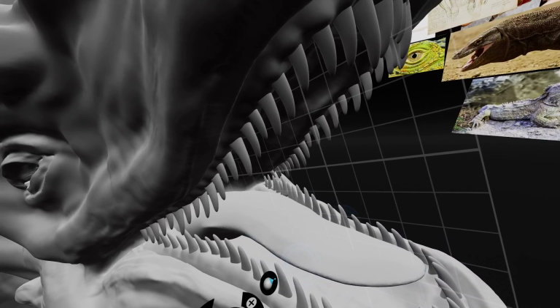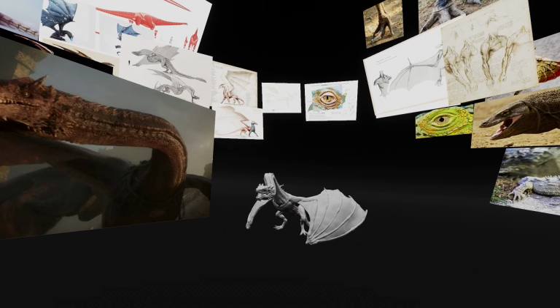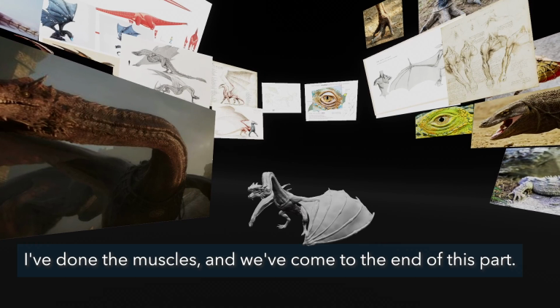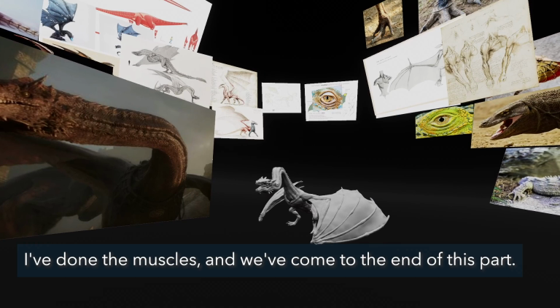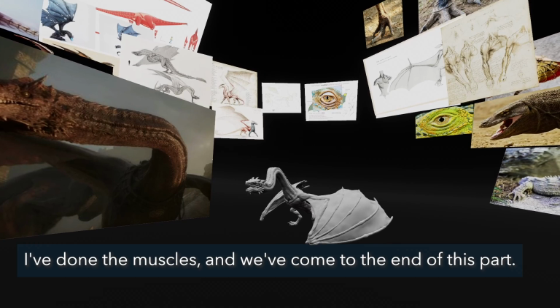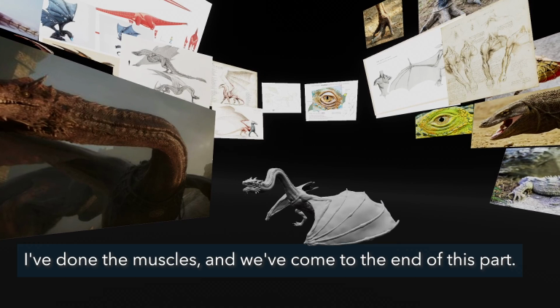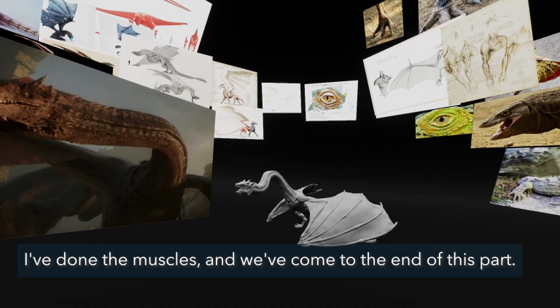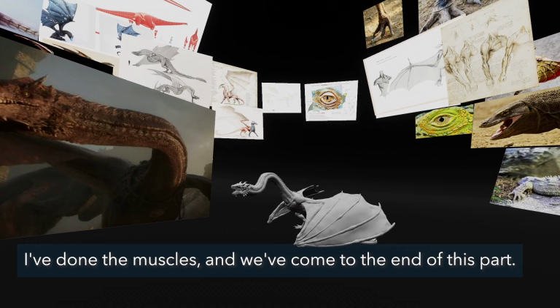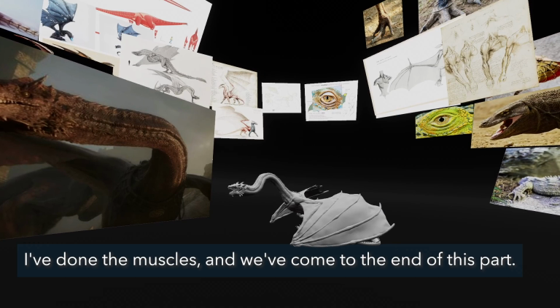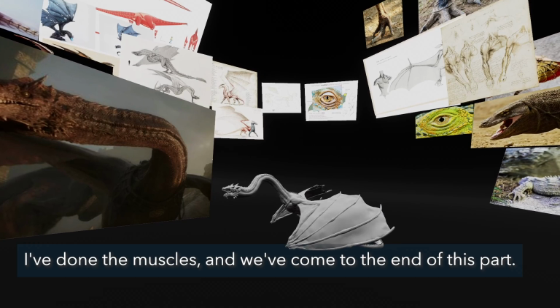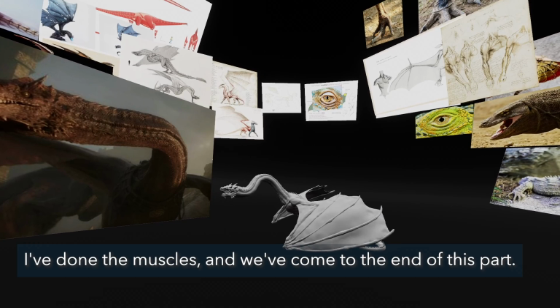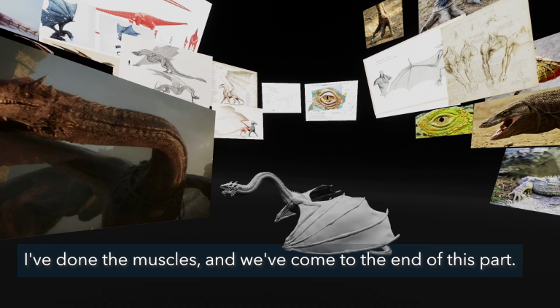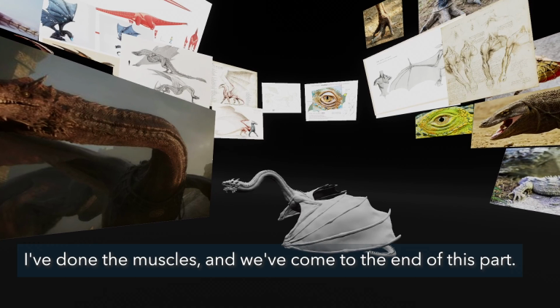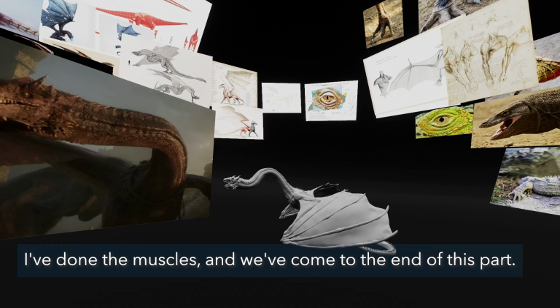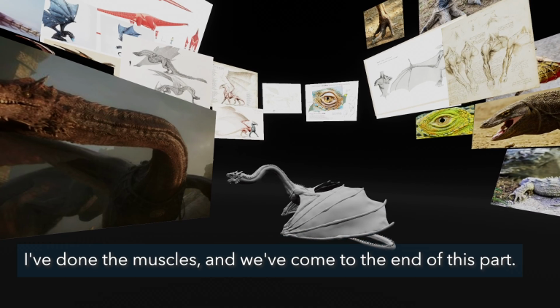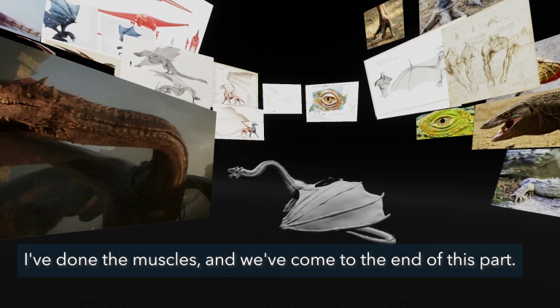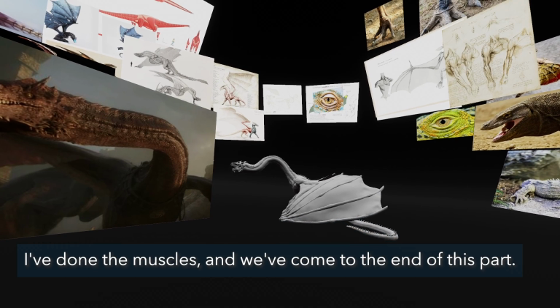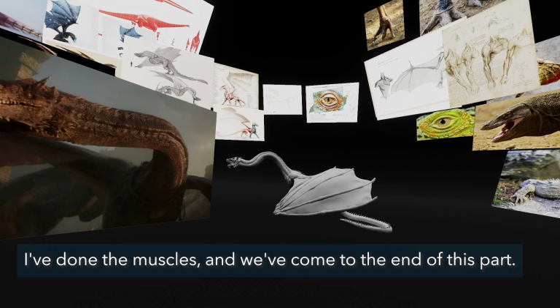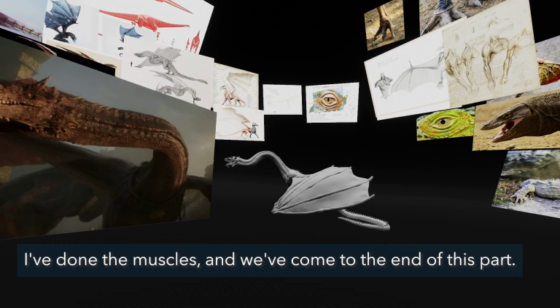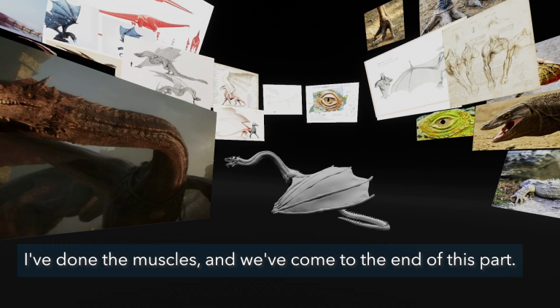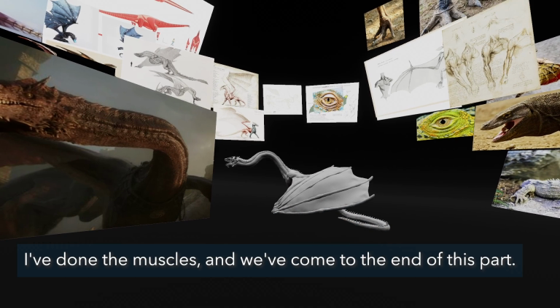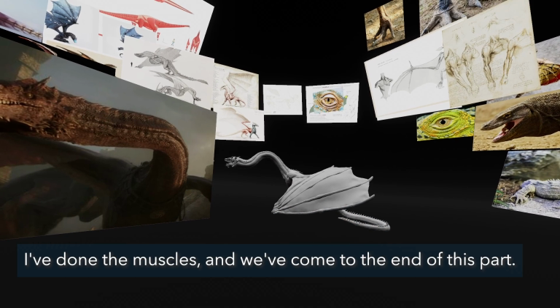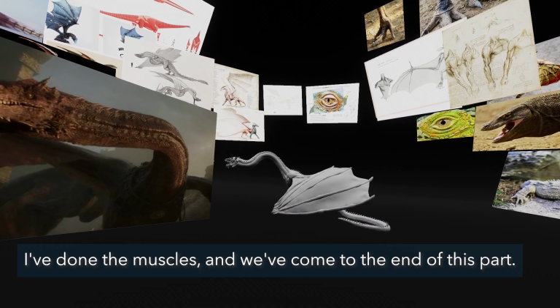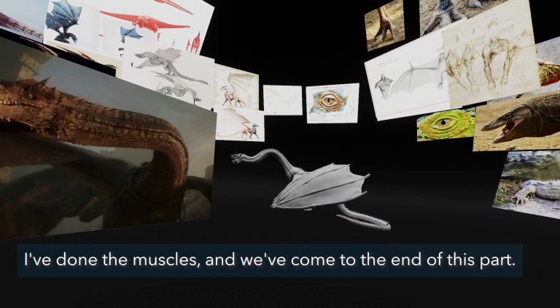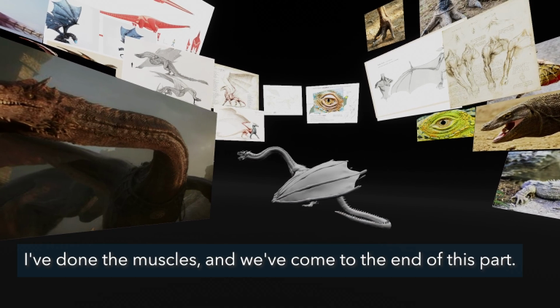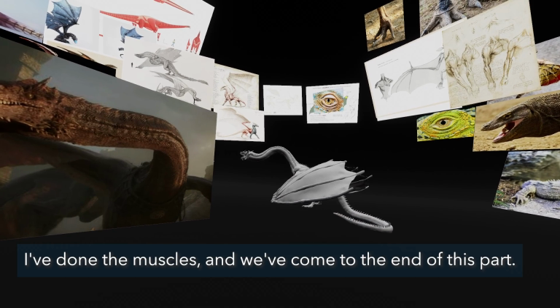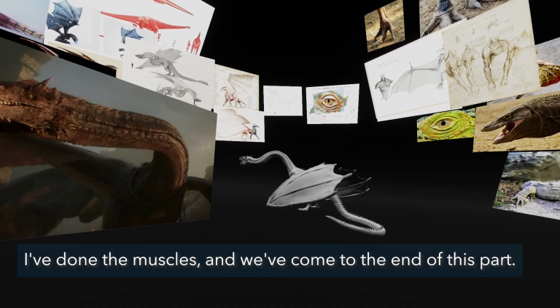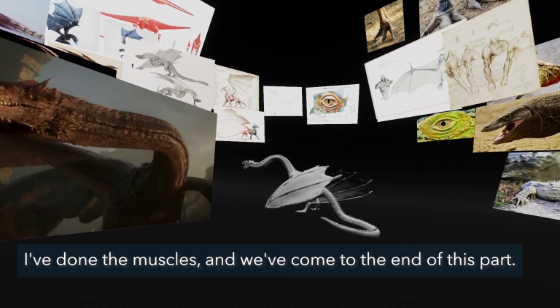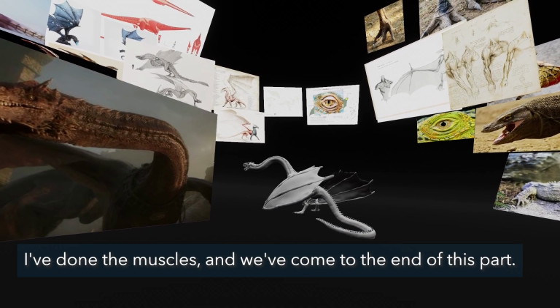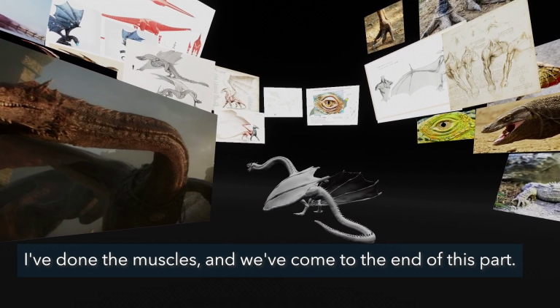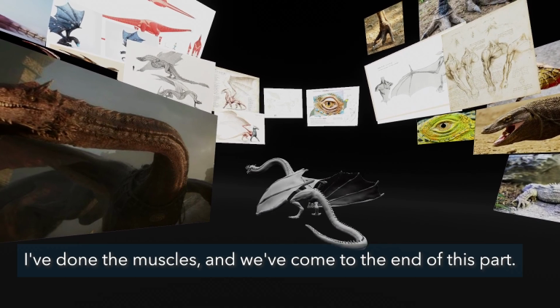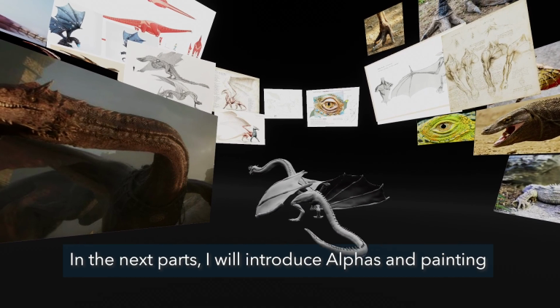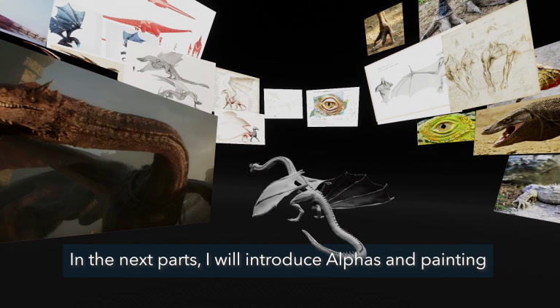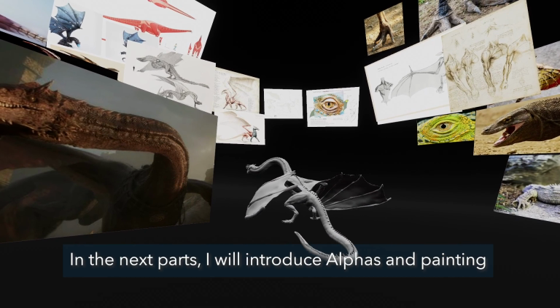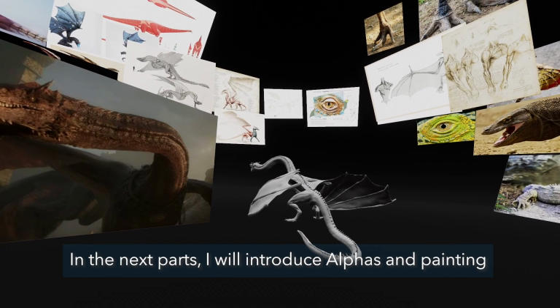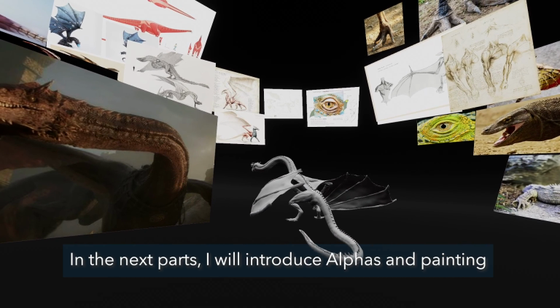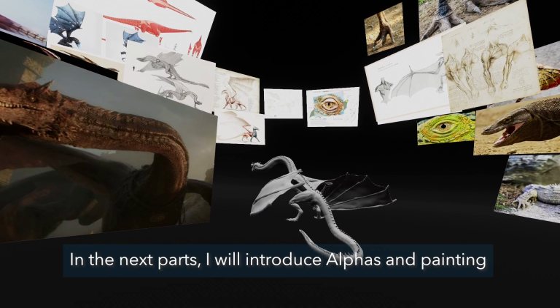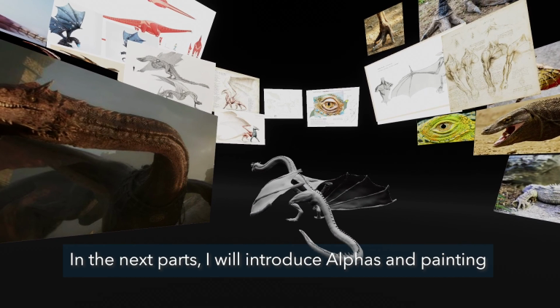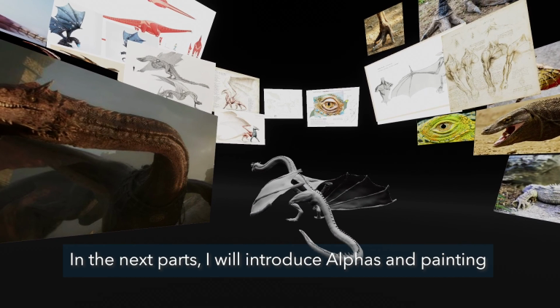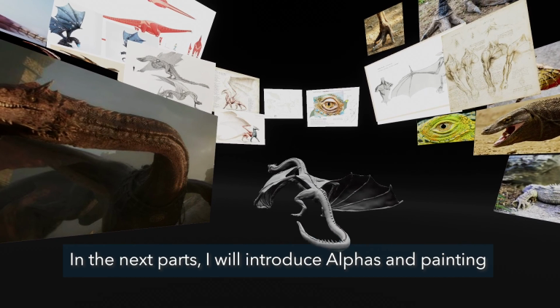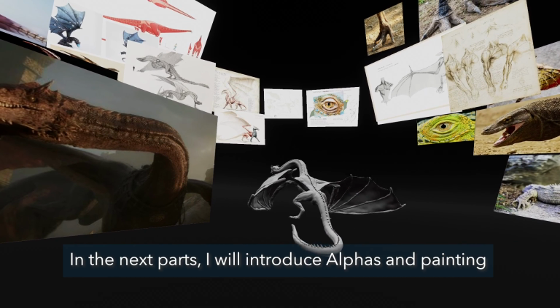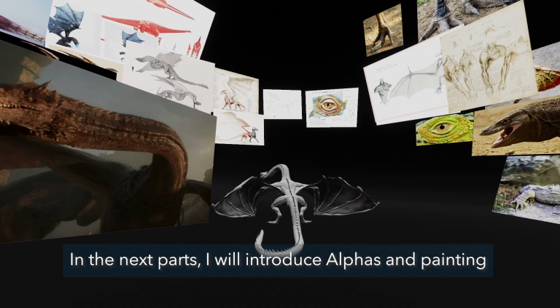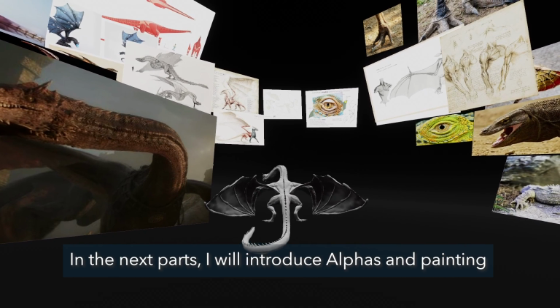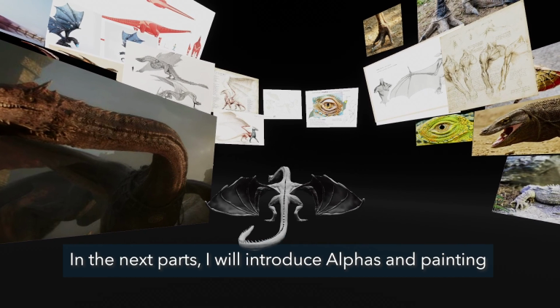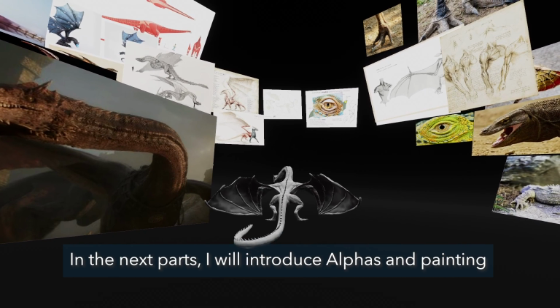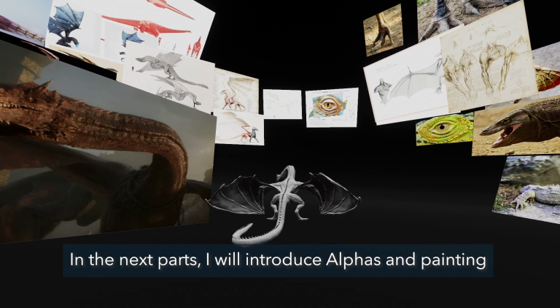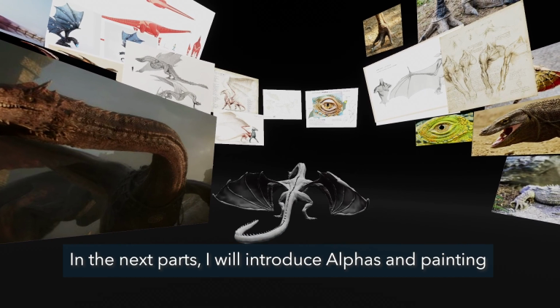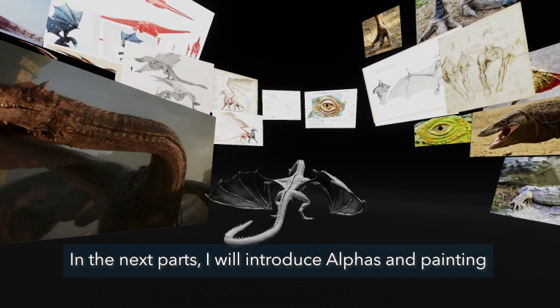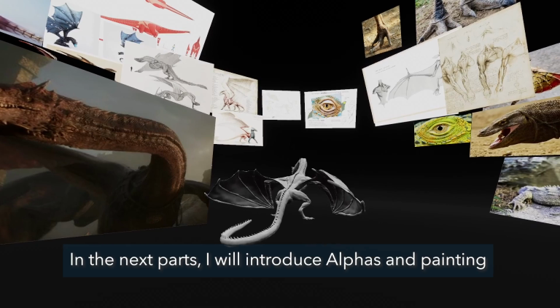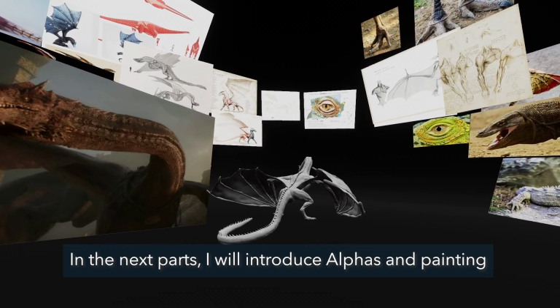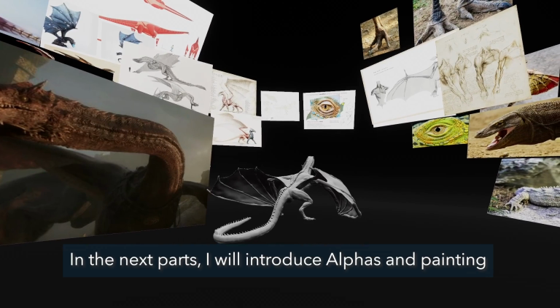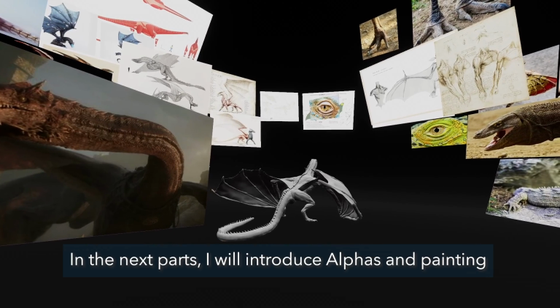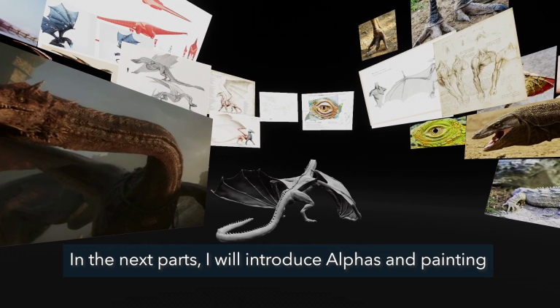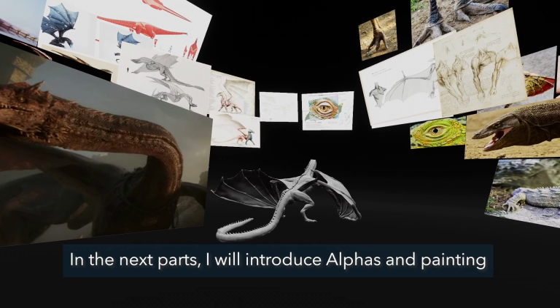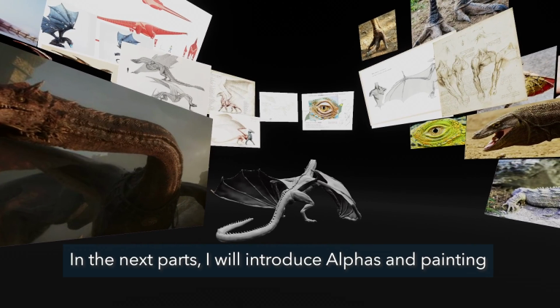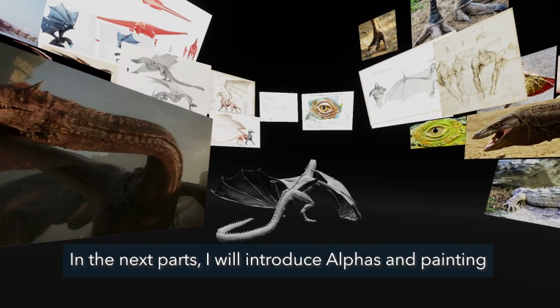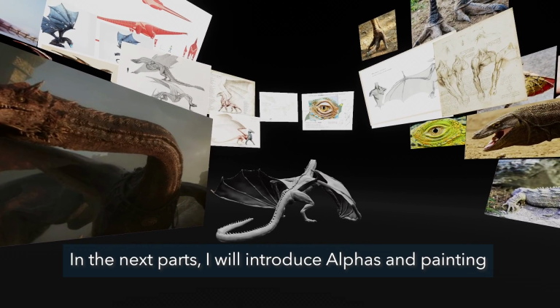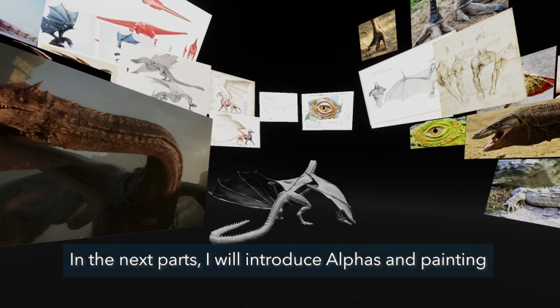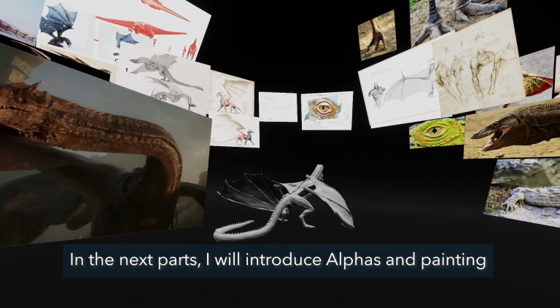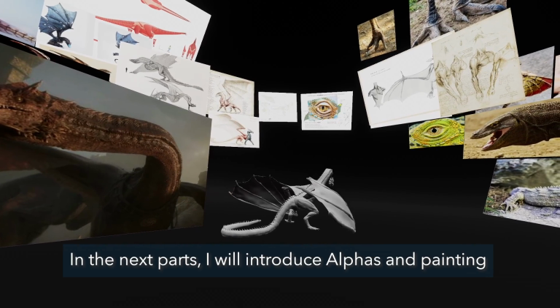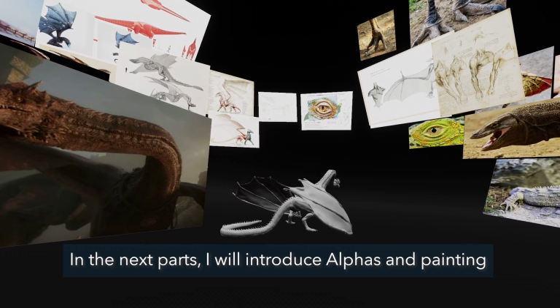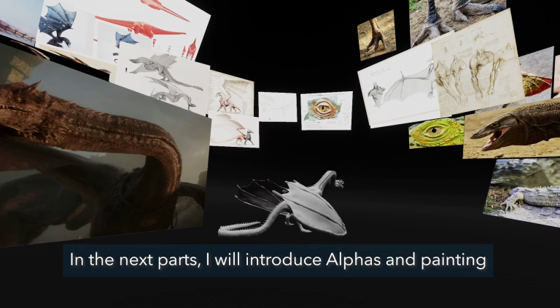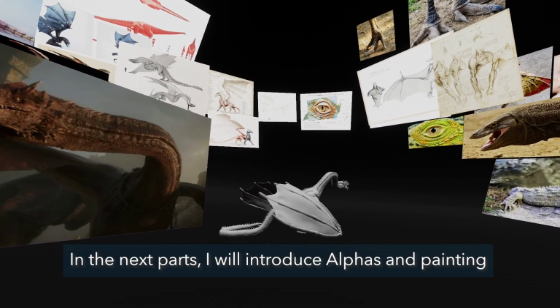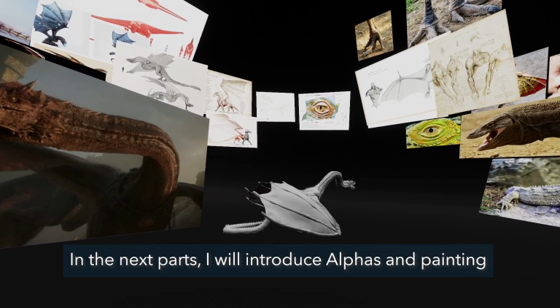I've done the muscles and we've come to the end of this part. In the next parts, I will introduce alphas and the painting.